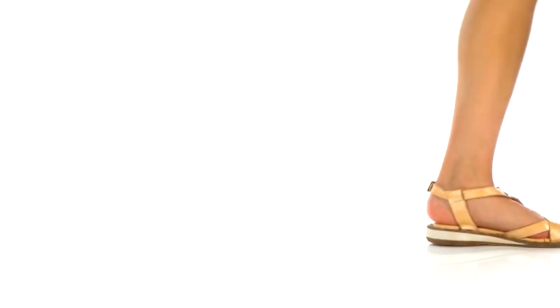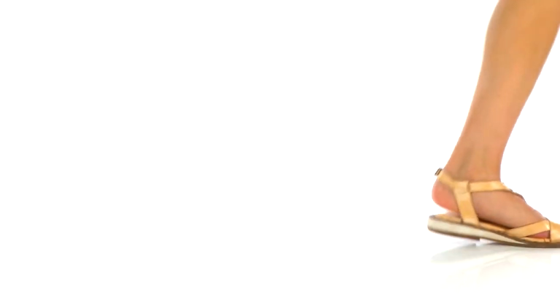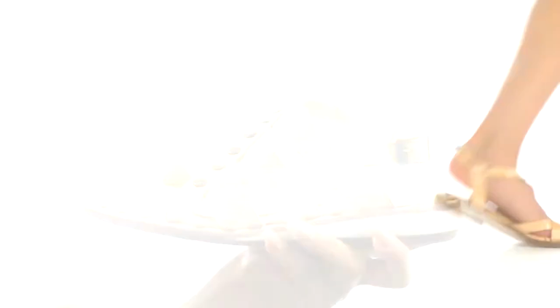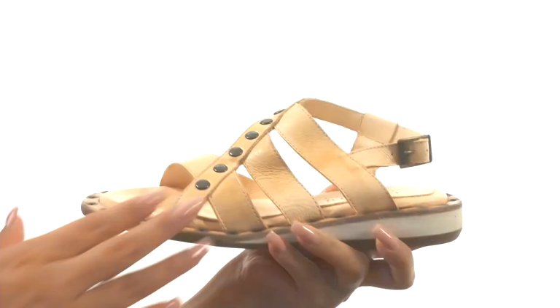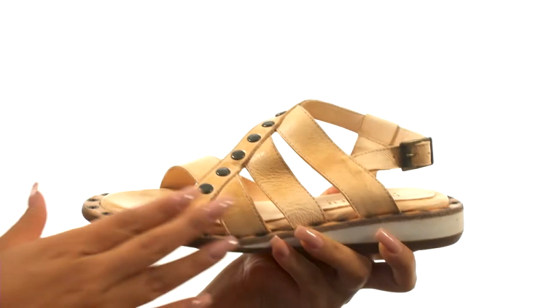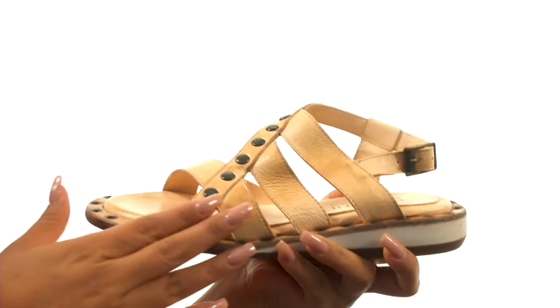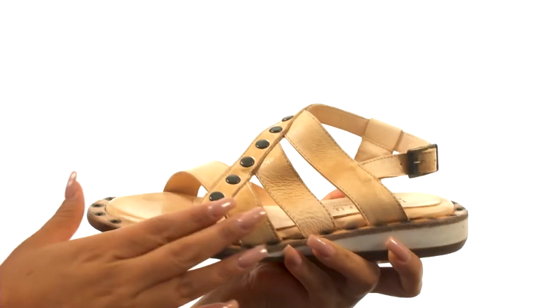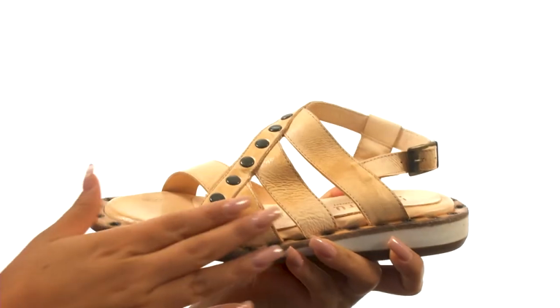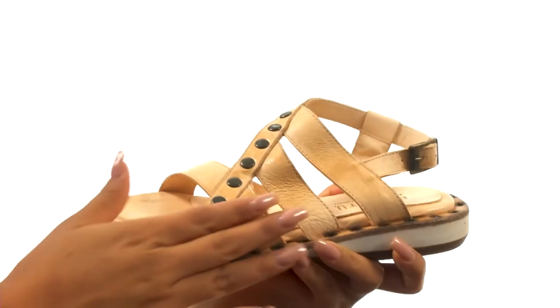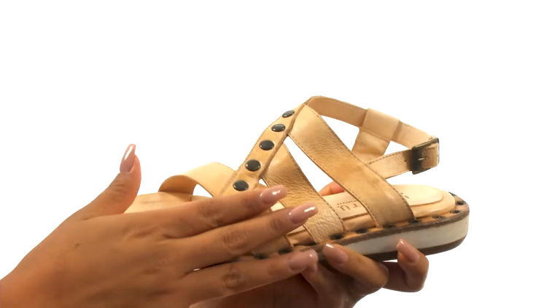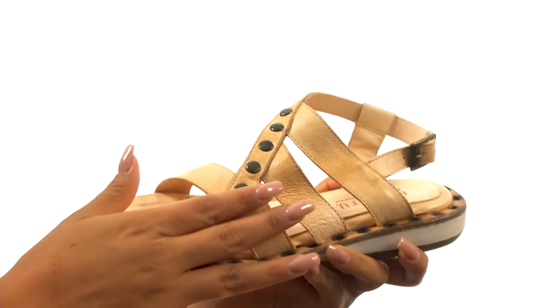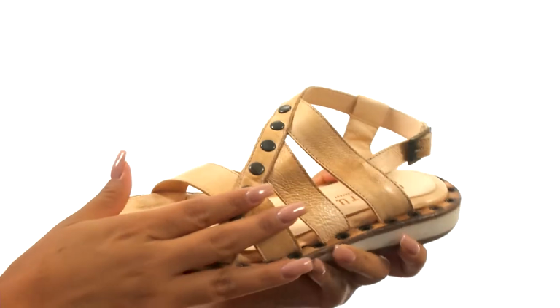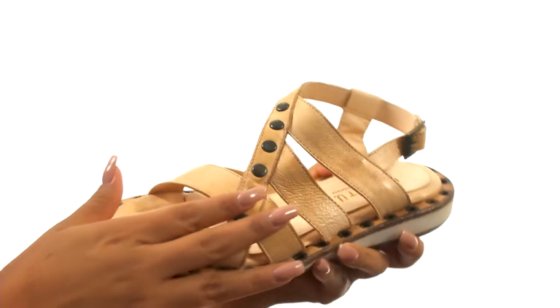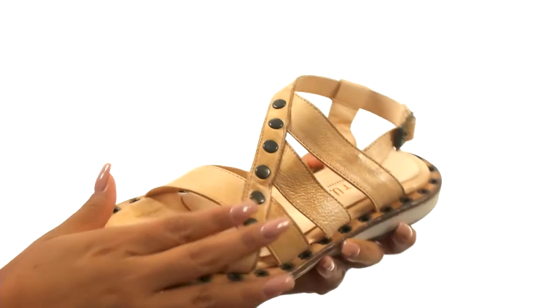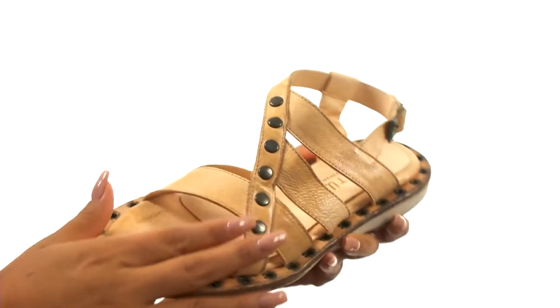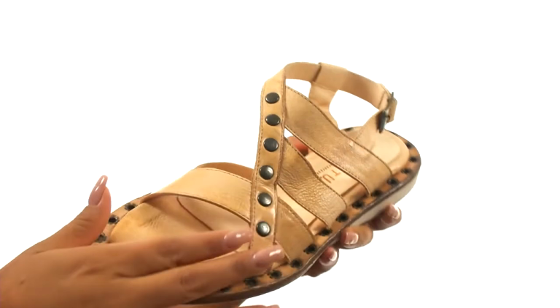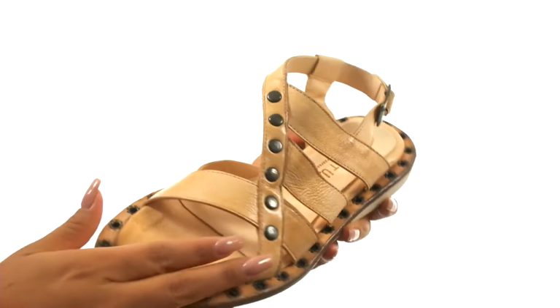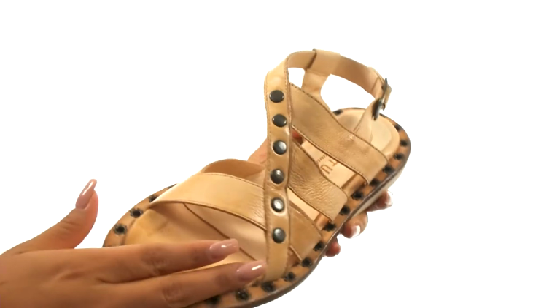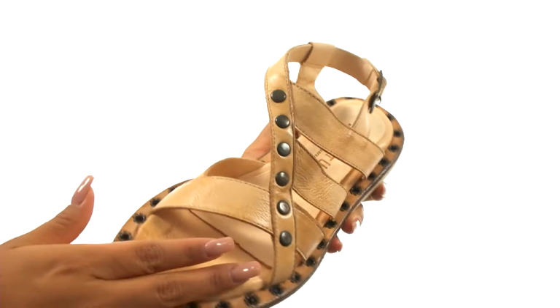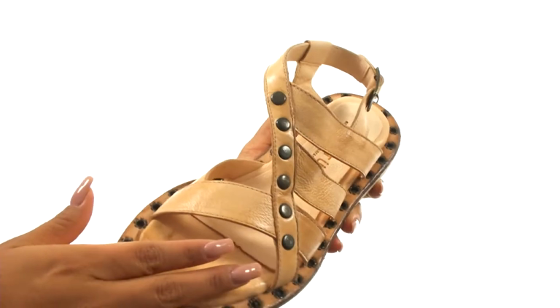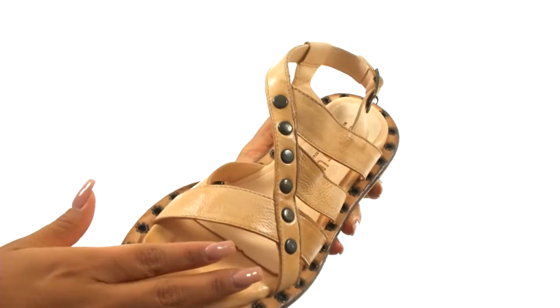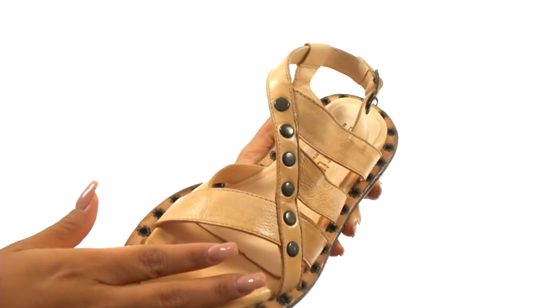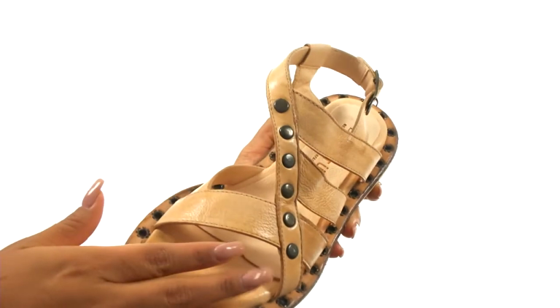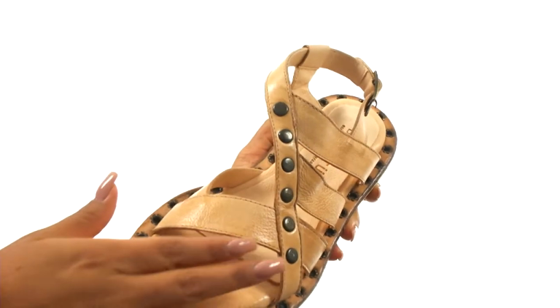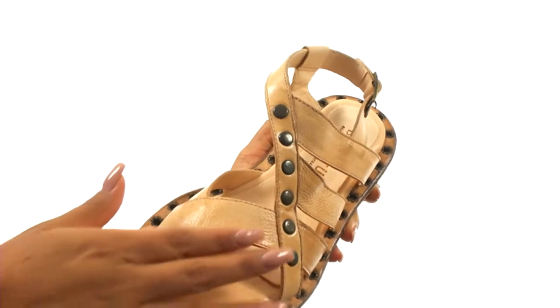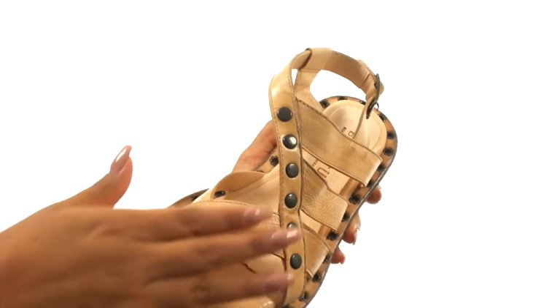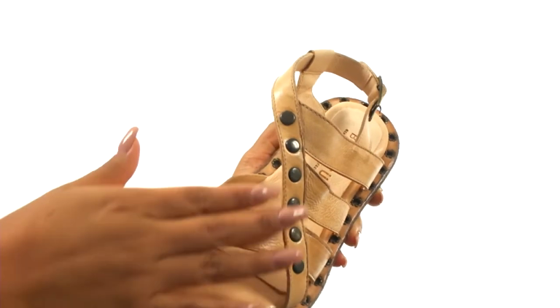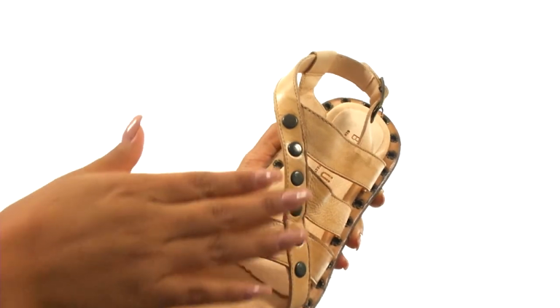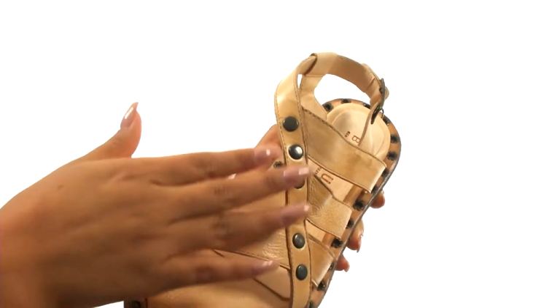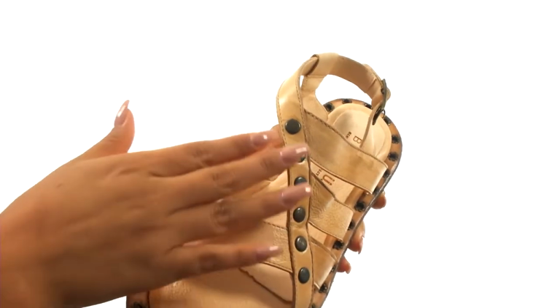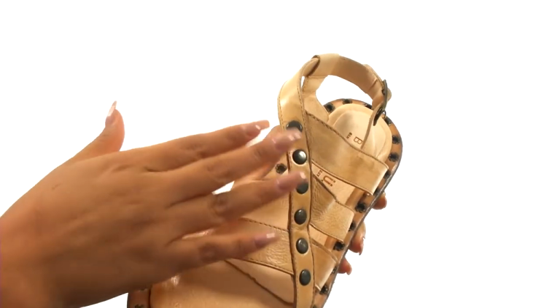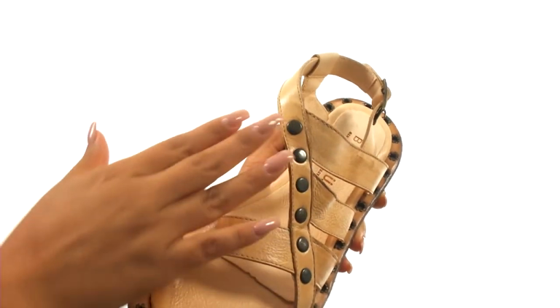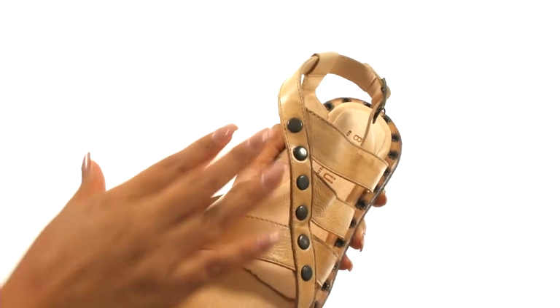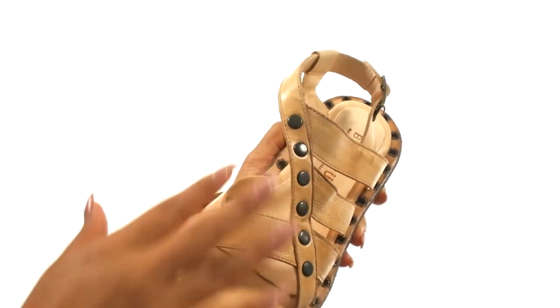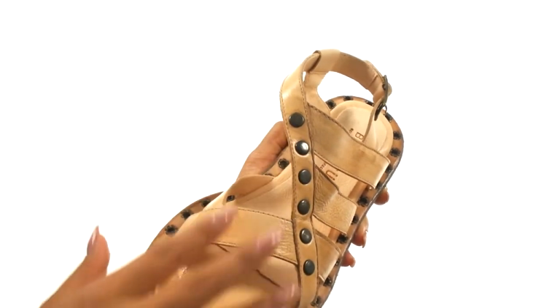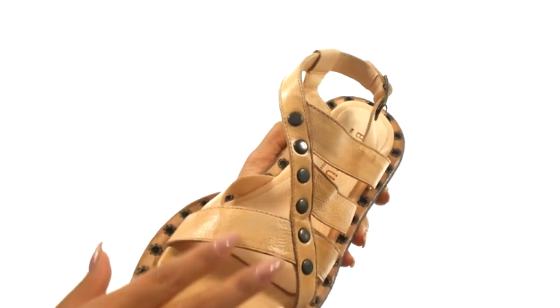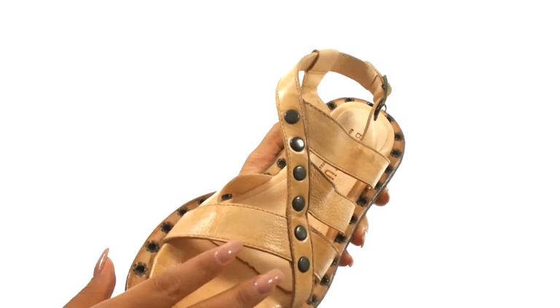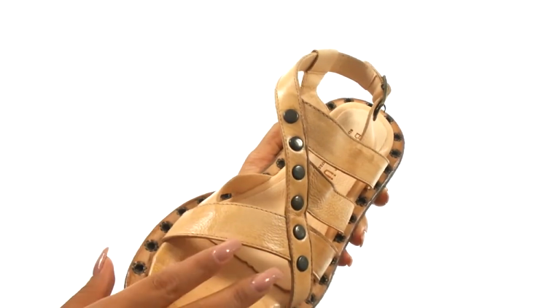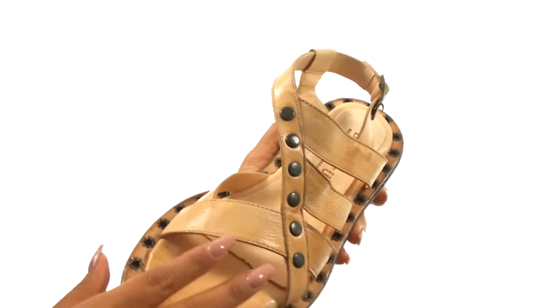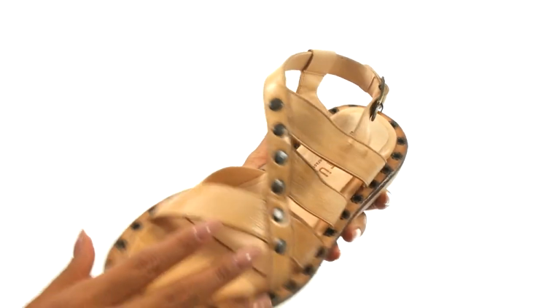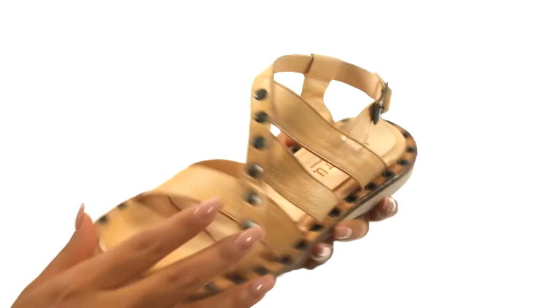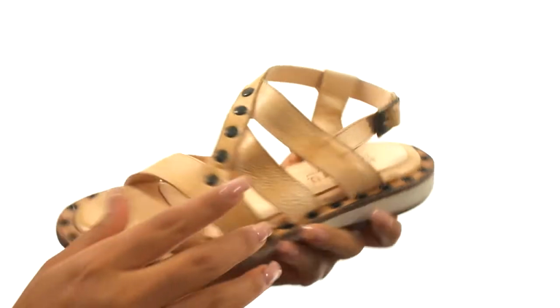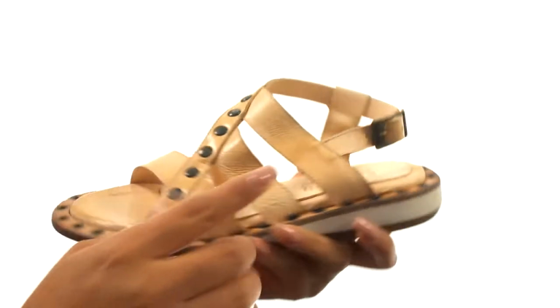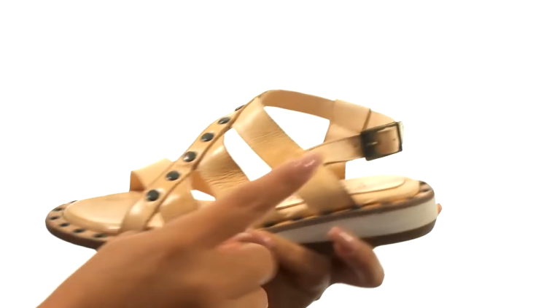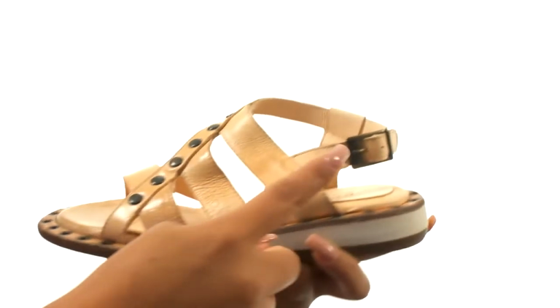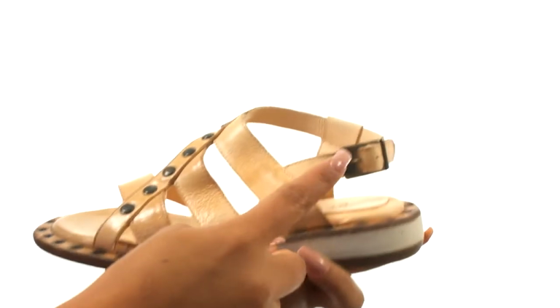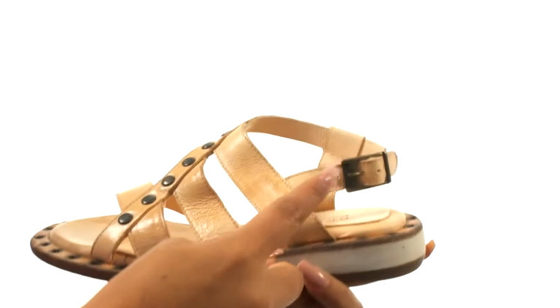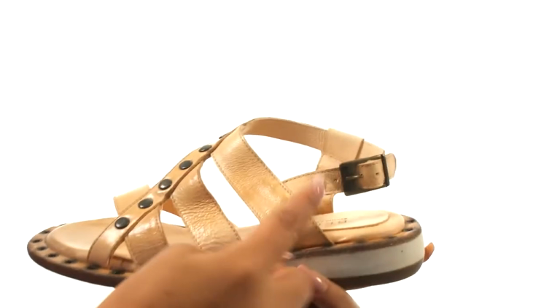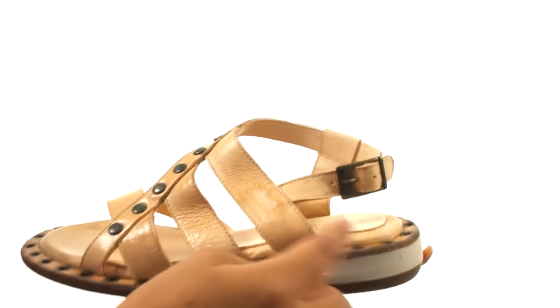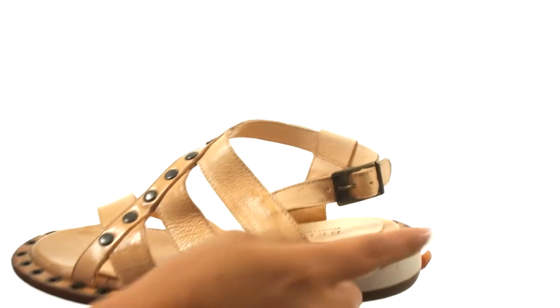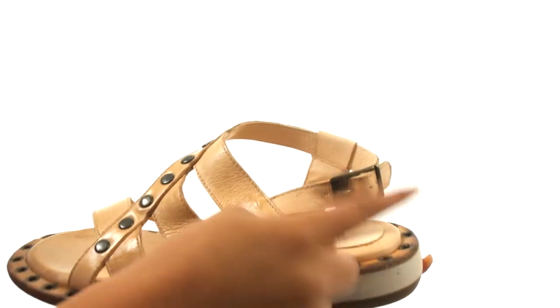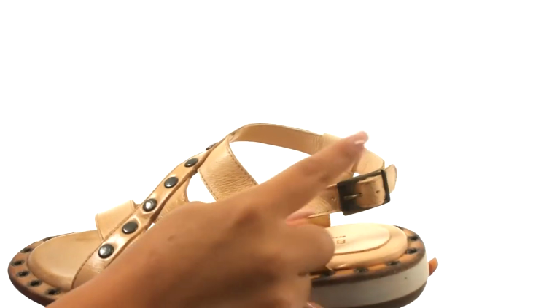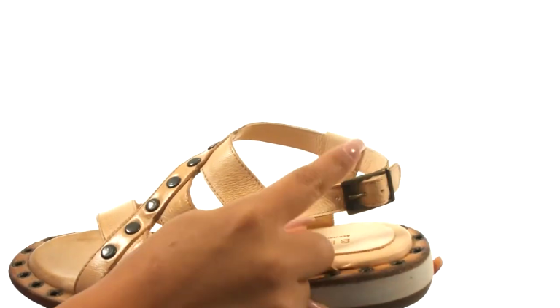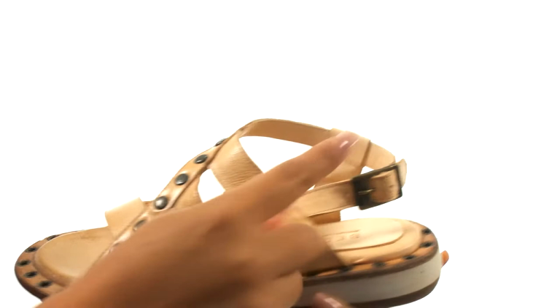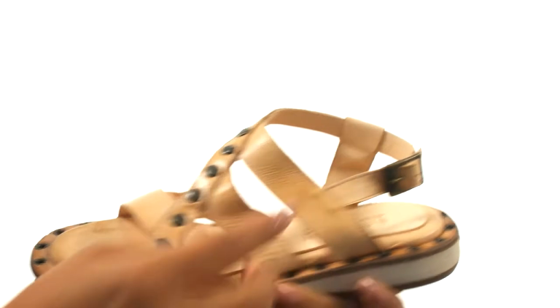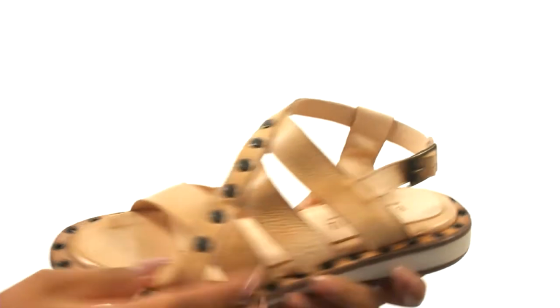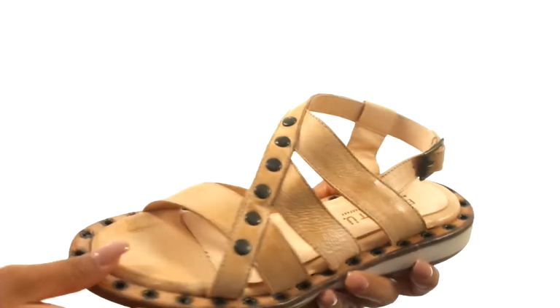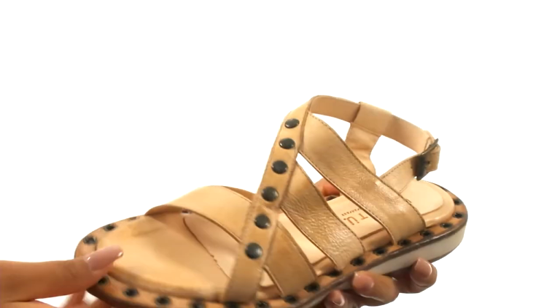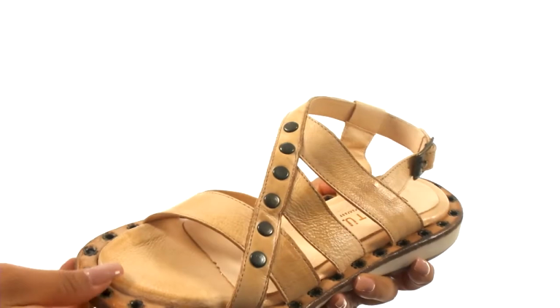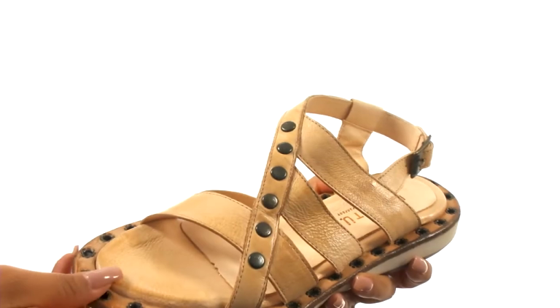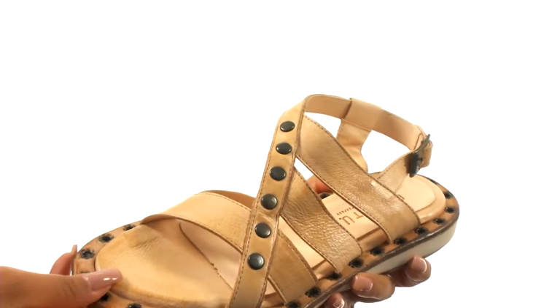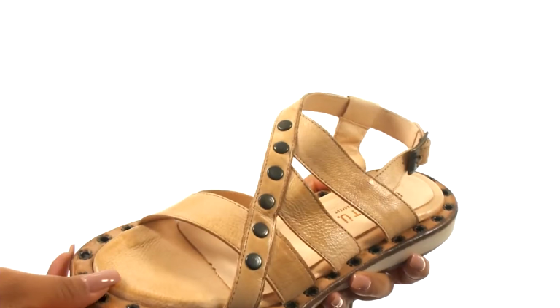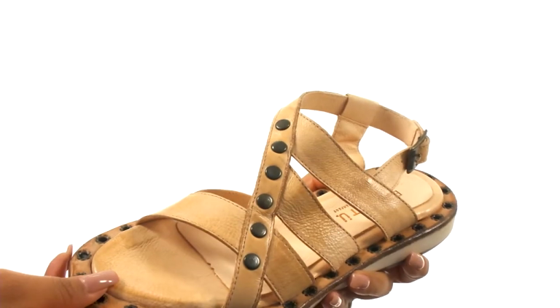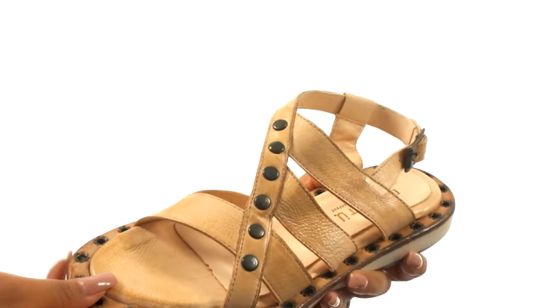These sandals have a leather upper that feature ribbit vamp detailing for added style. There's a buckle closure to provide a secure fit.